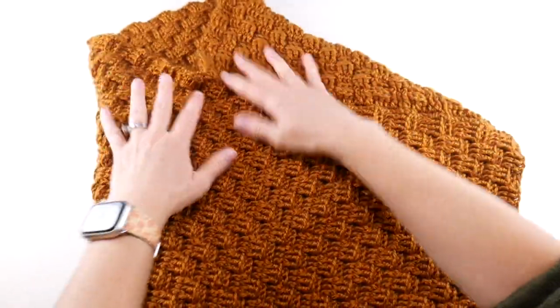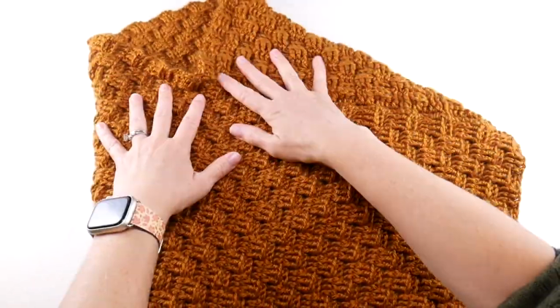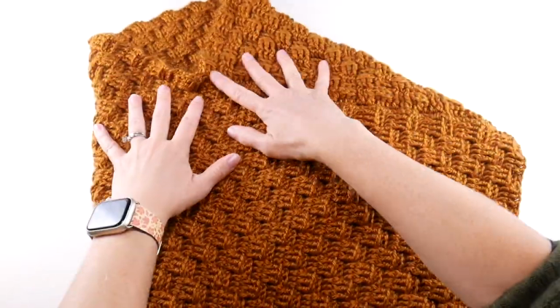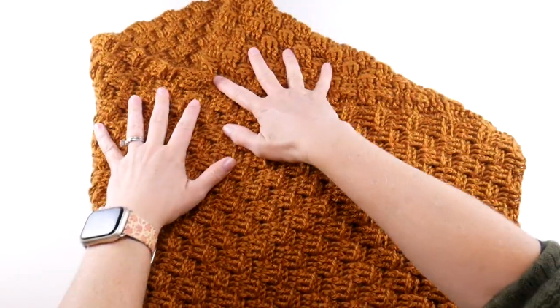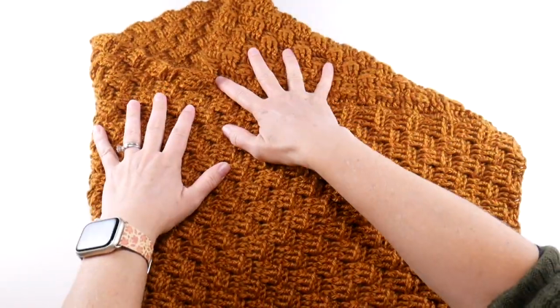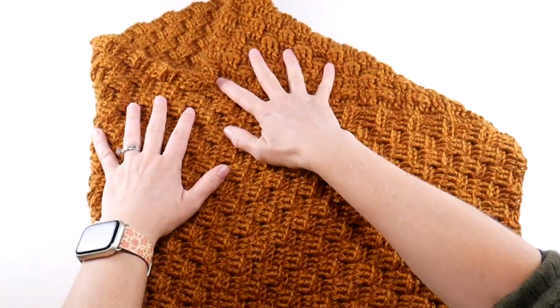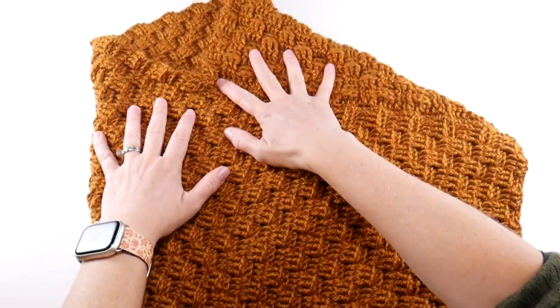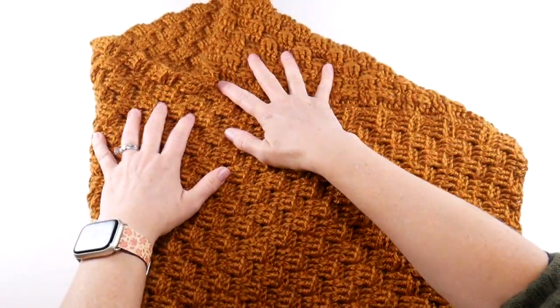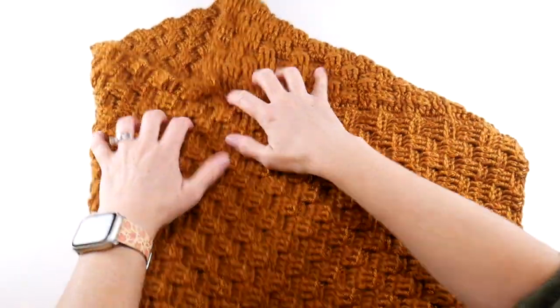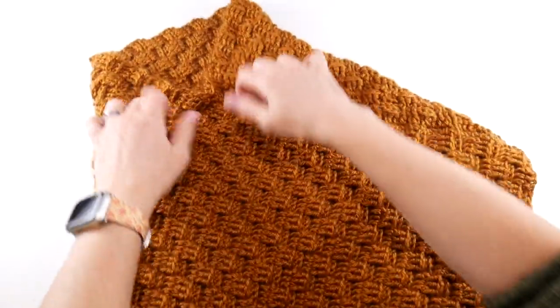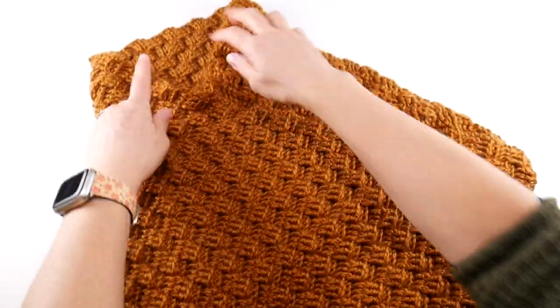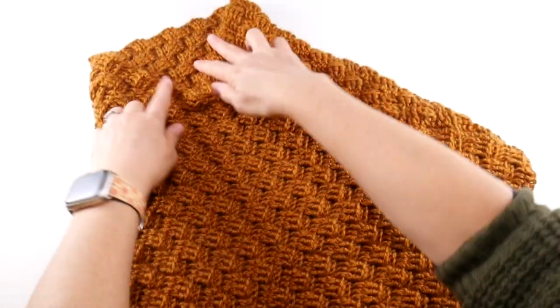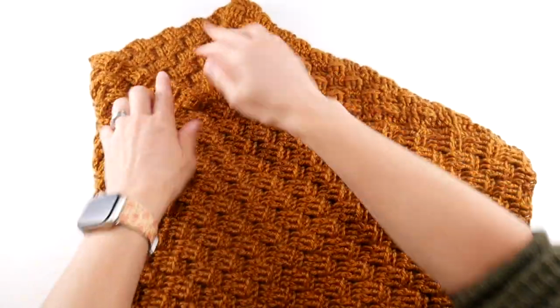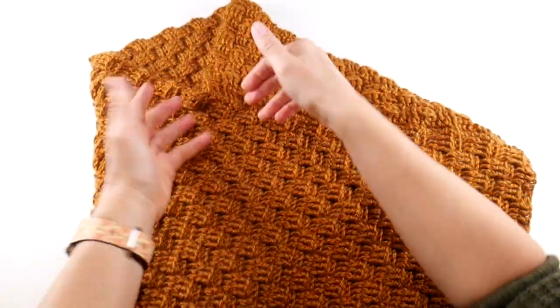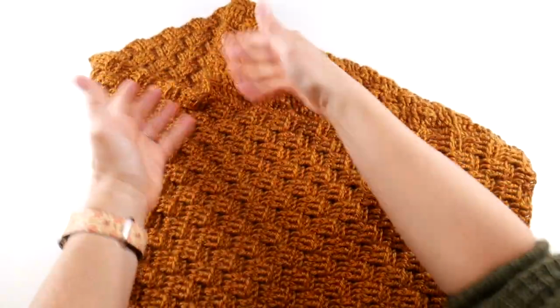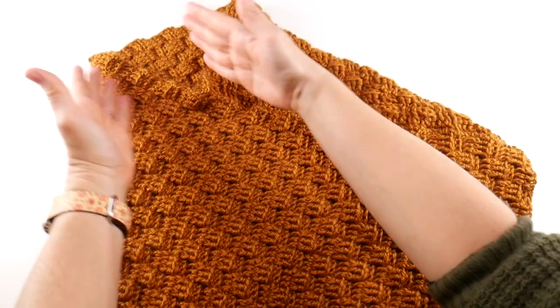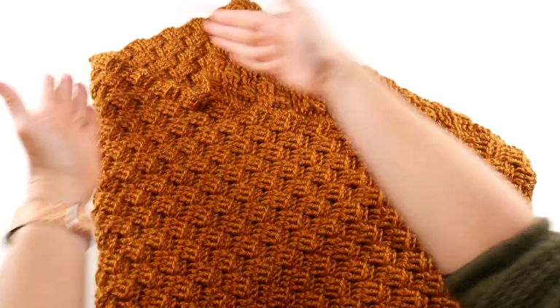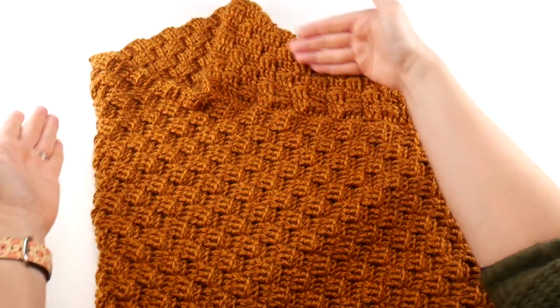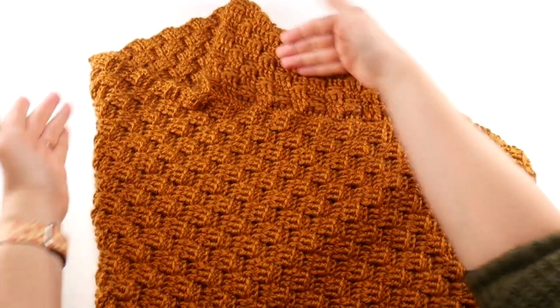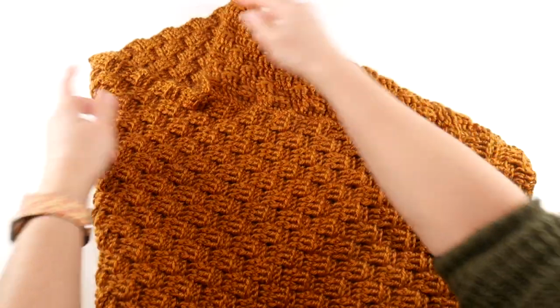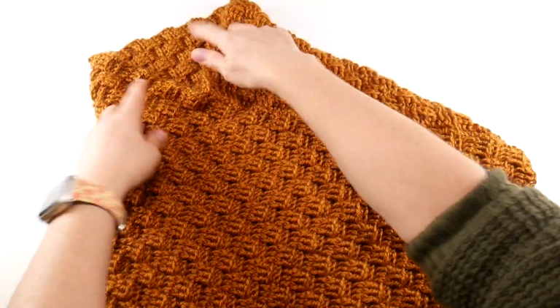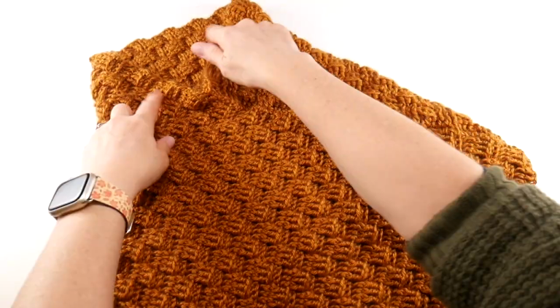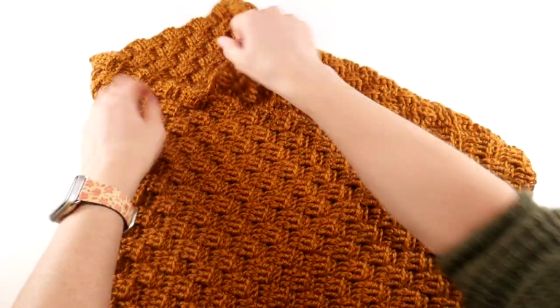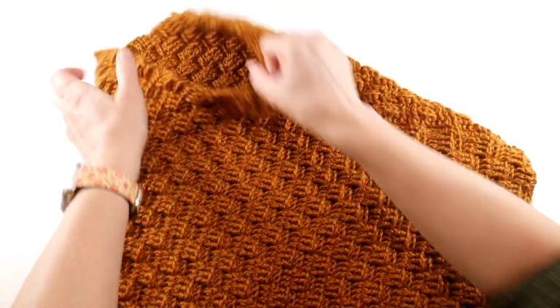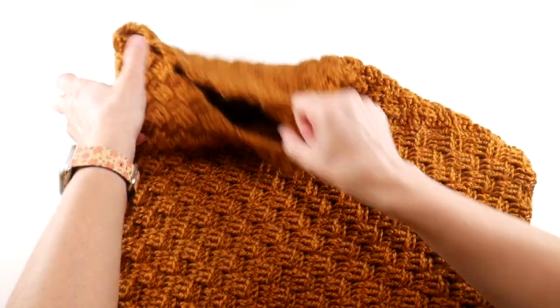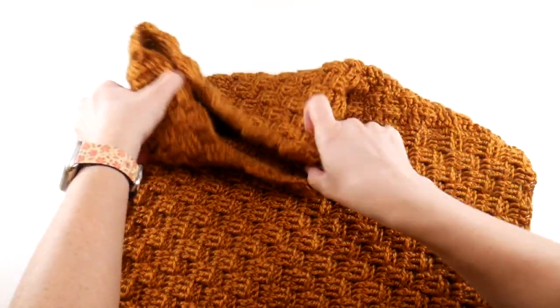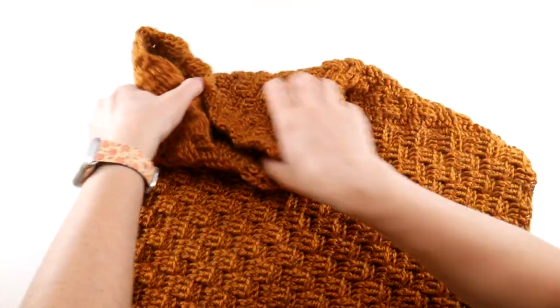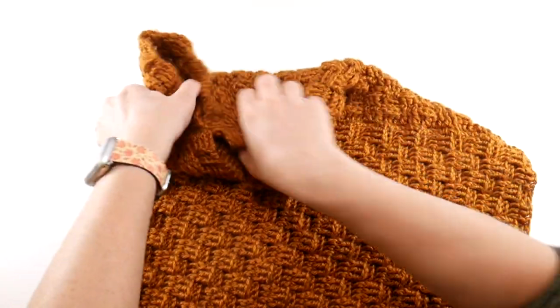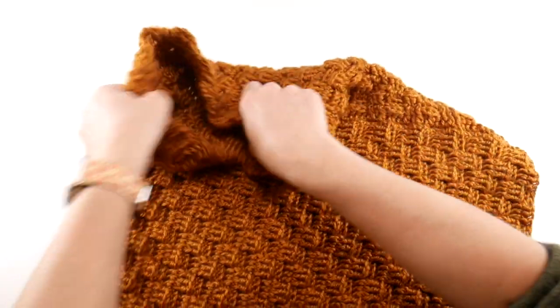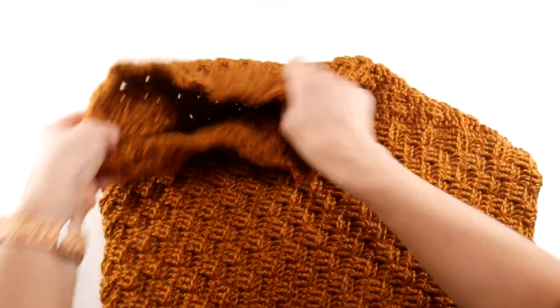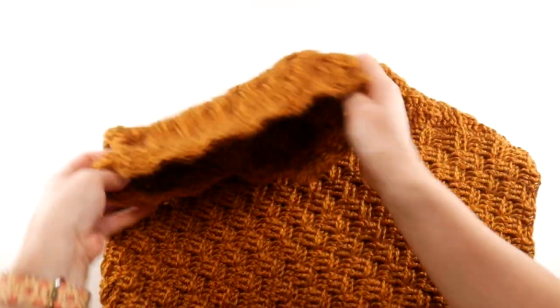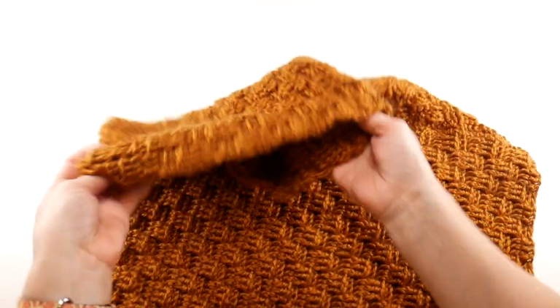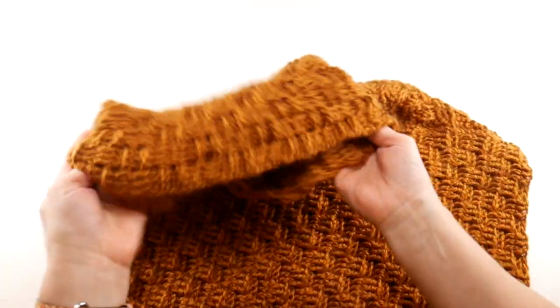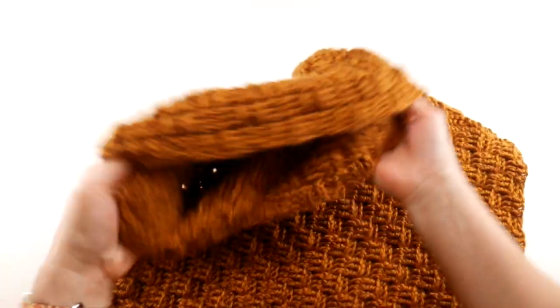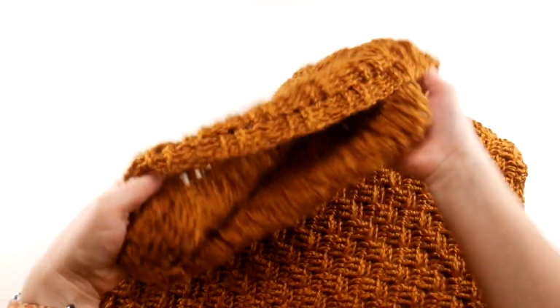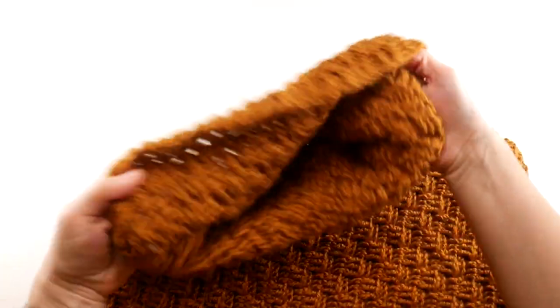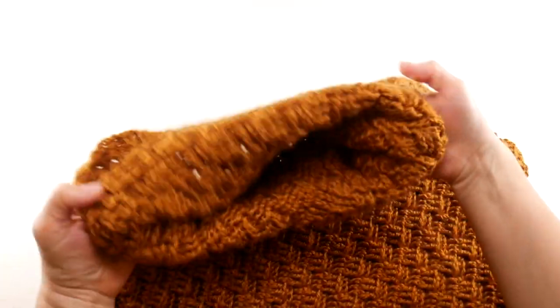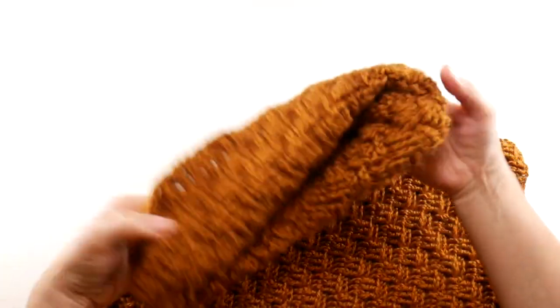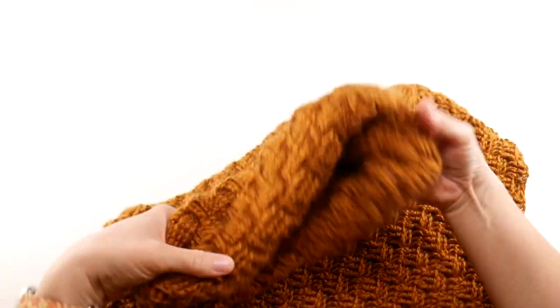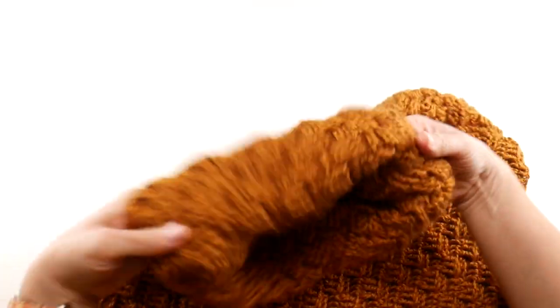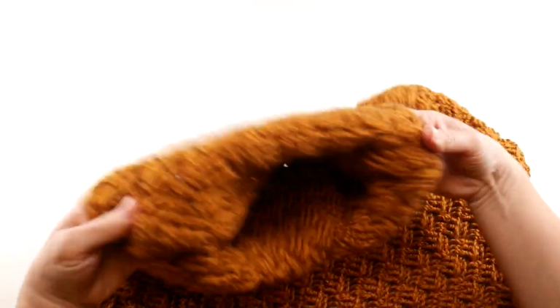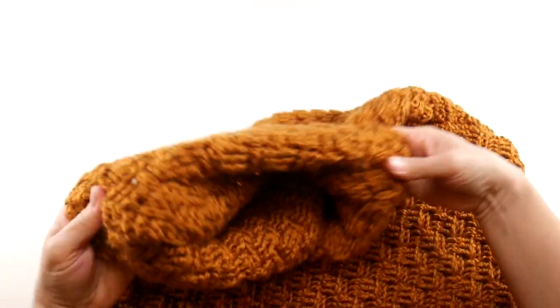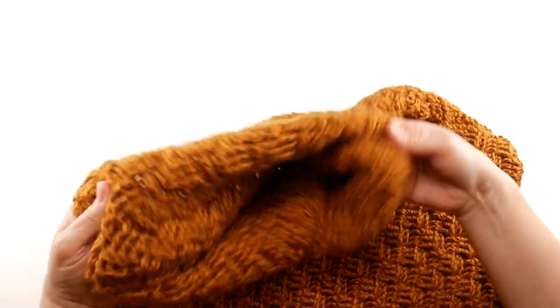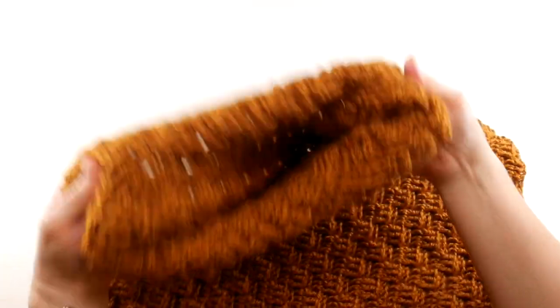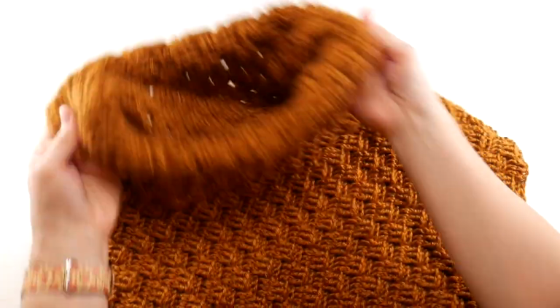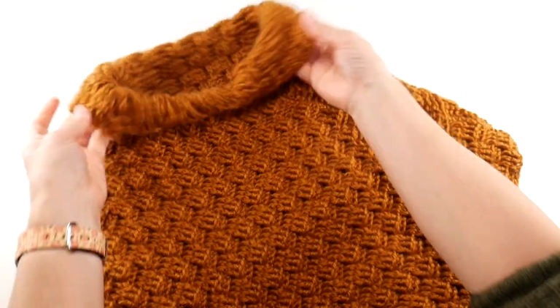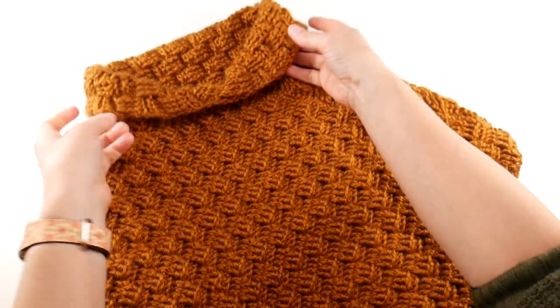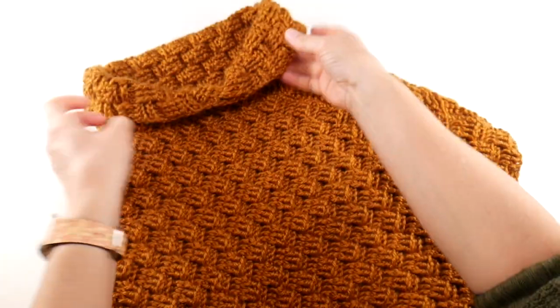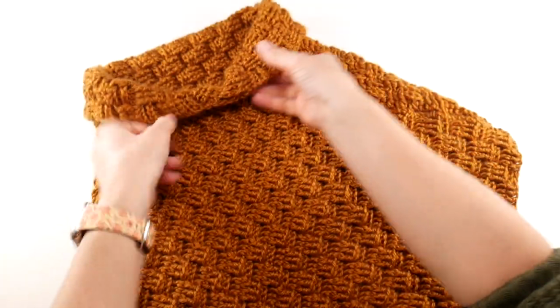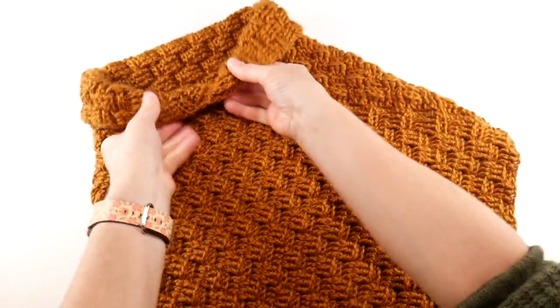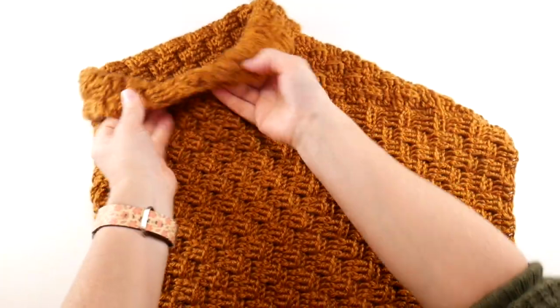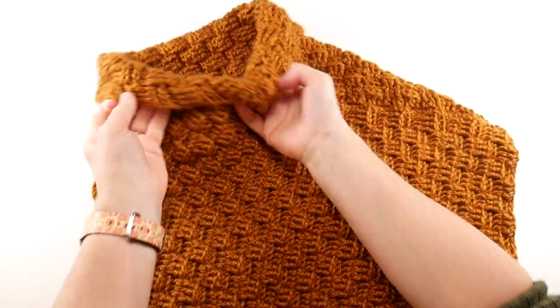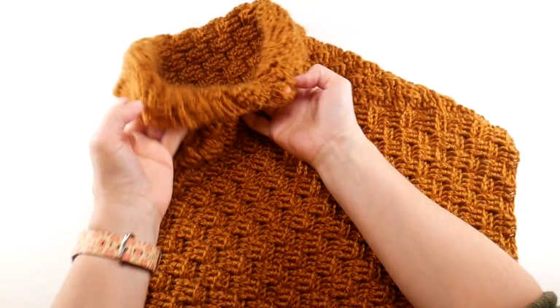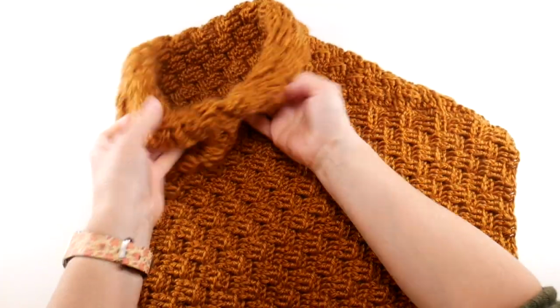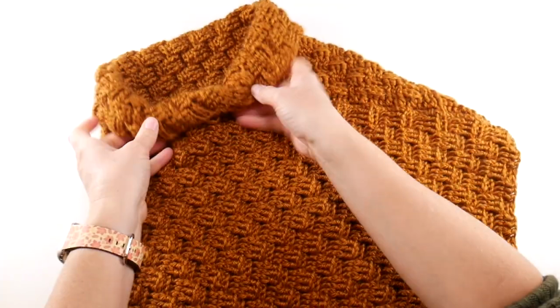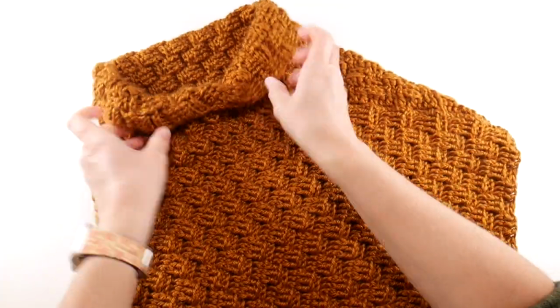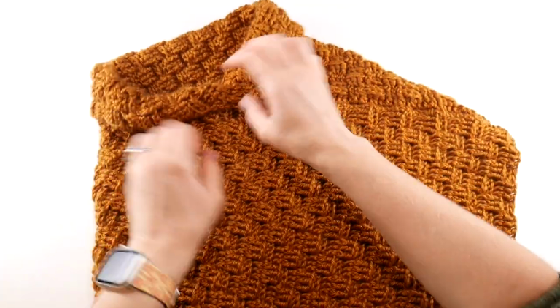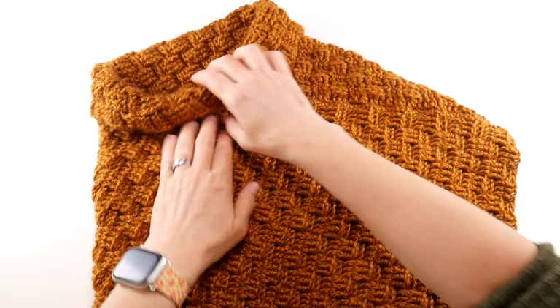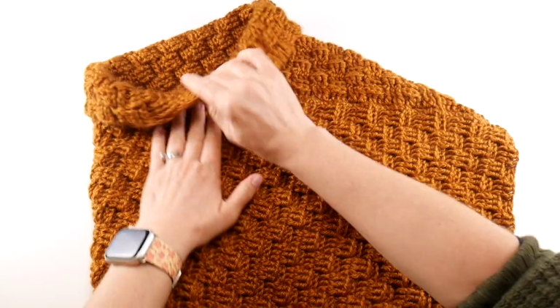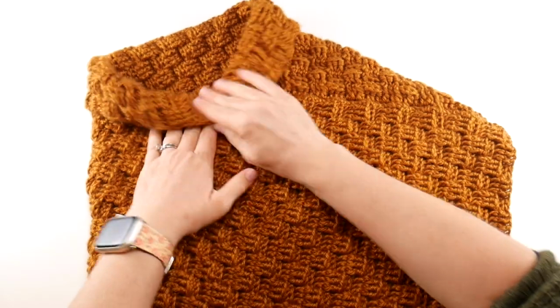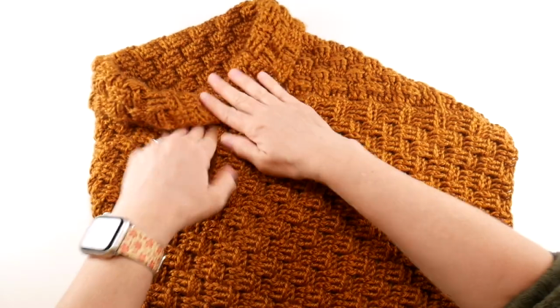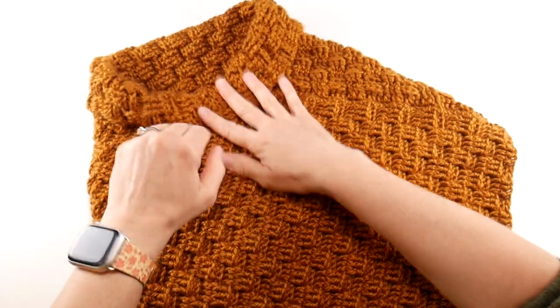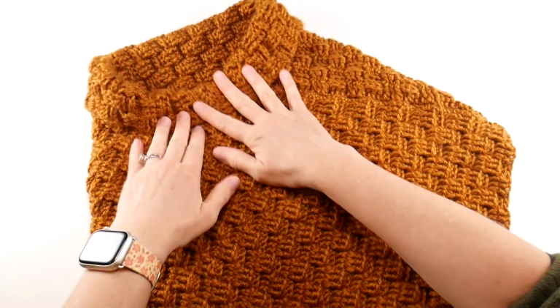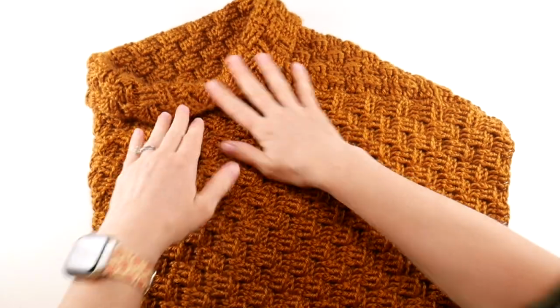You can wear it up tall with straight sides, or you can fold it down. I like to fold it down and give myself a little bit more coziness.